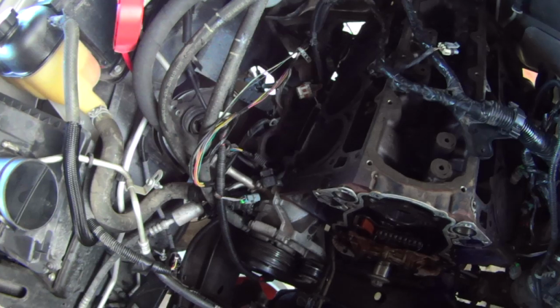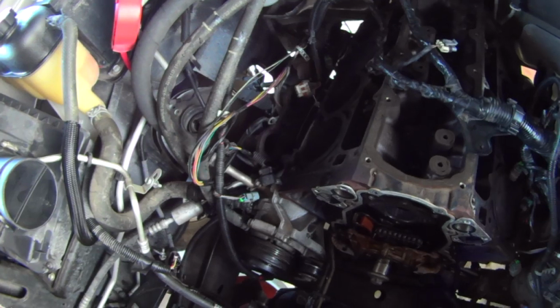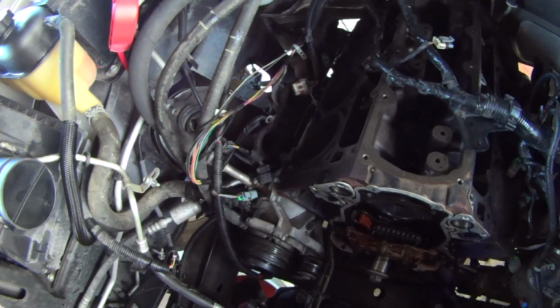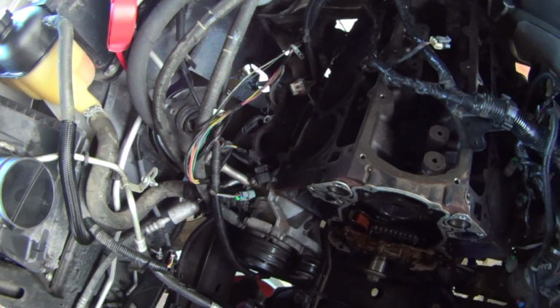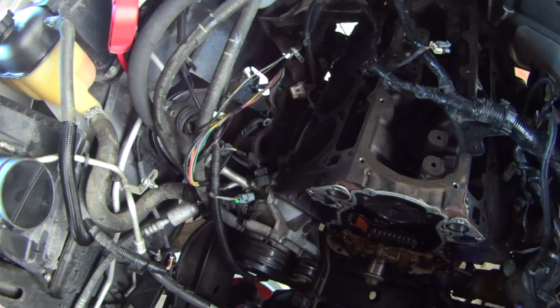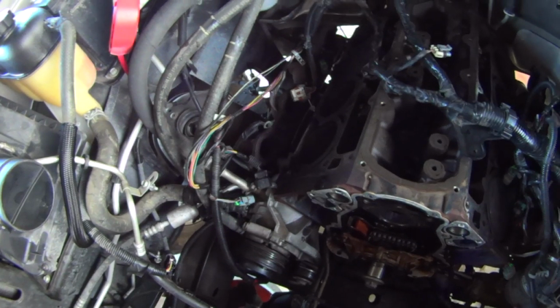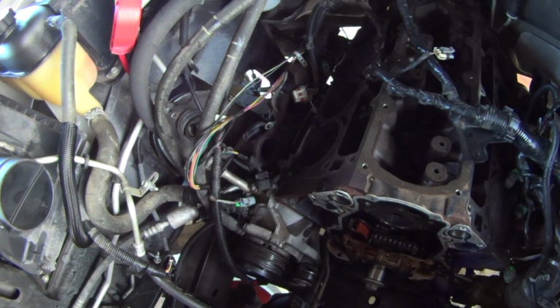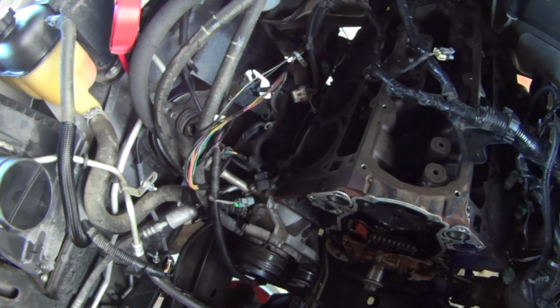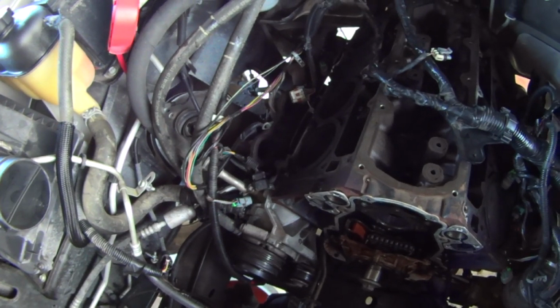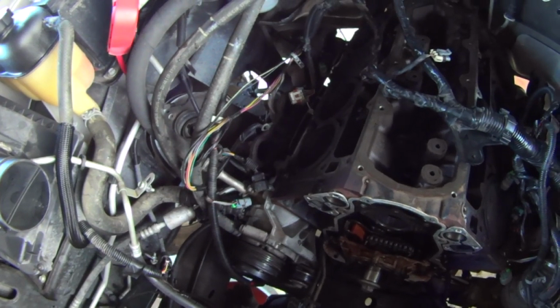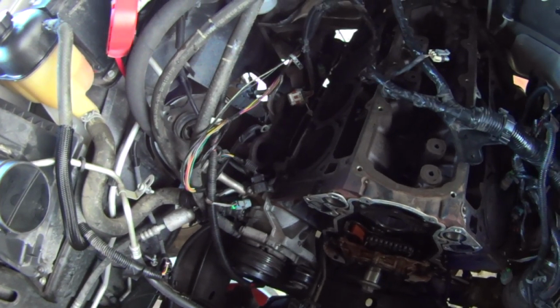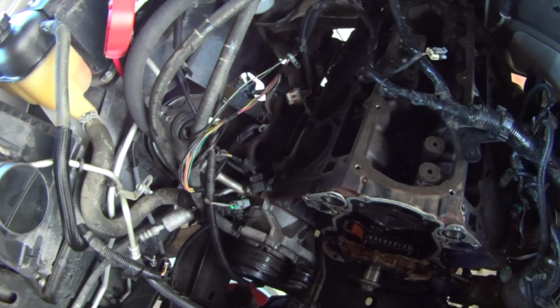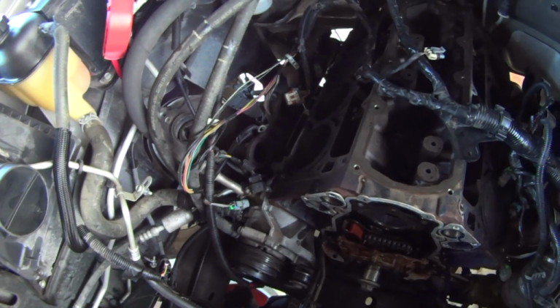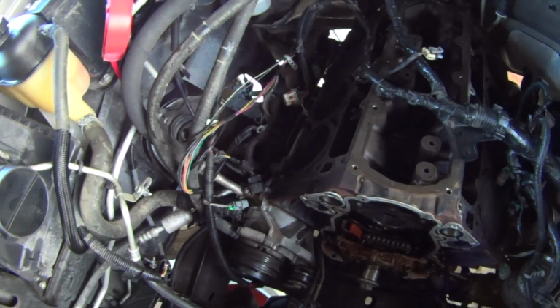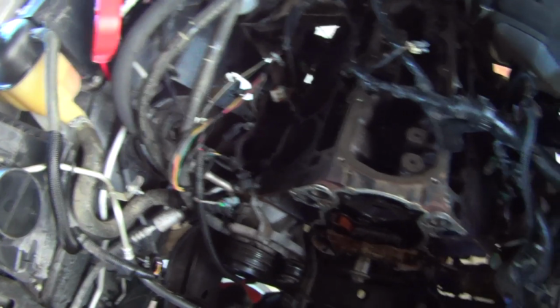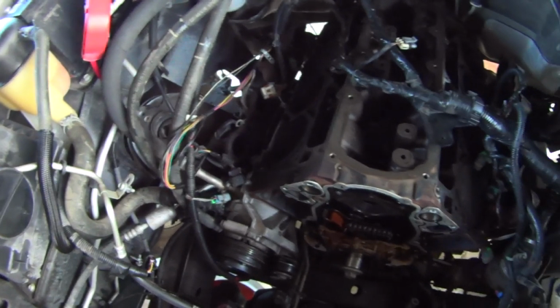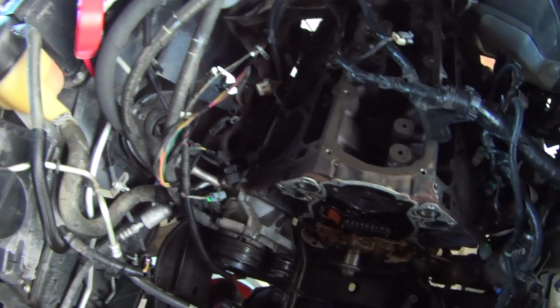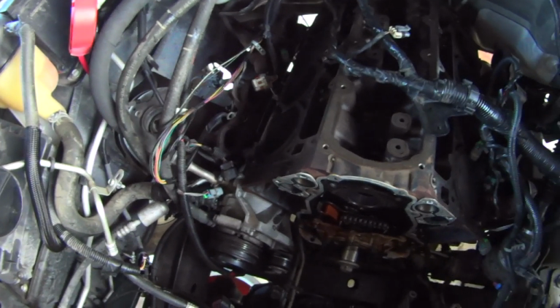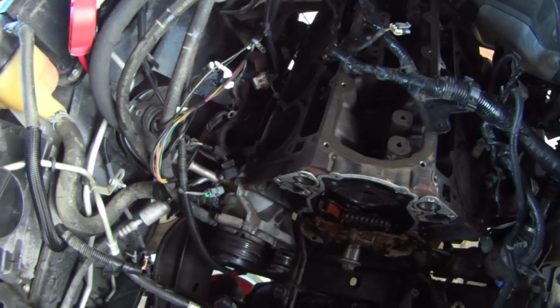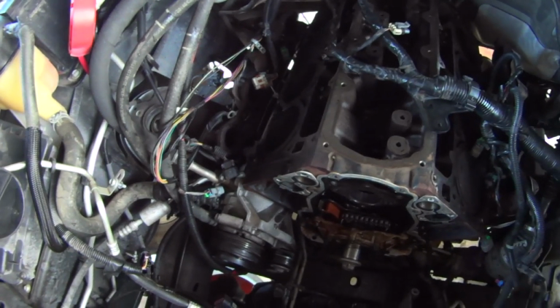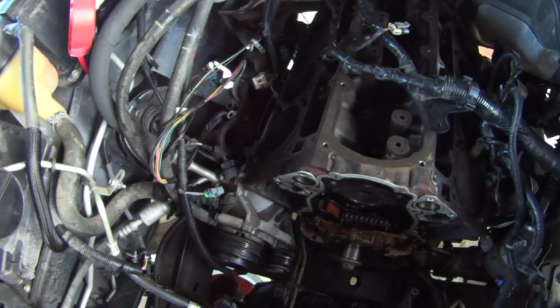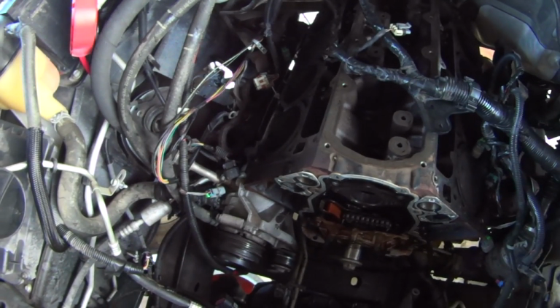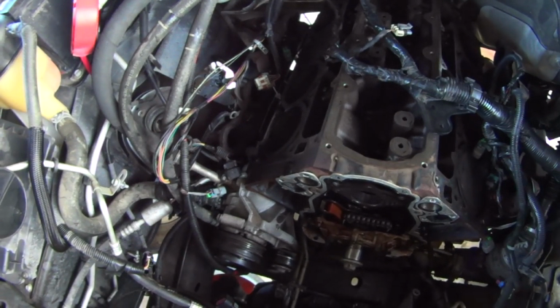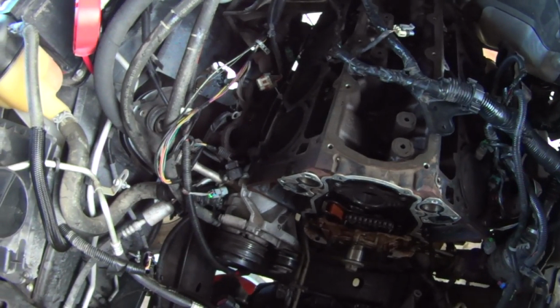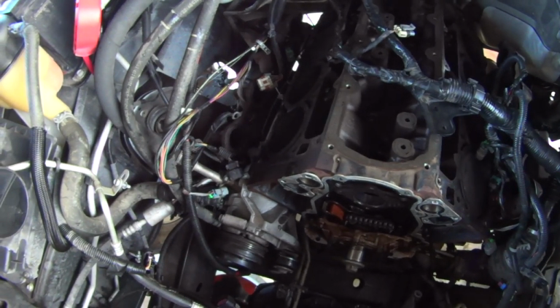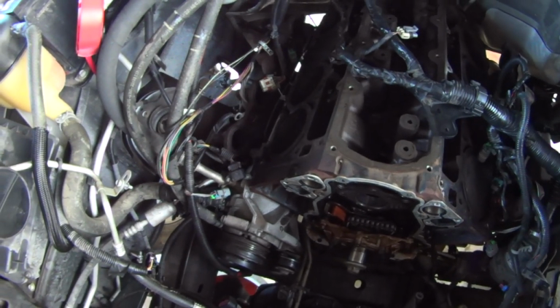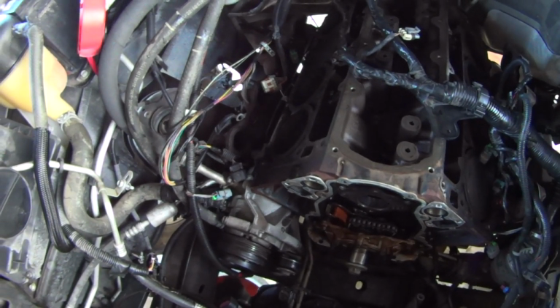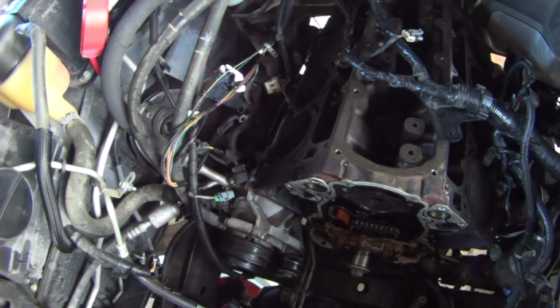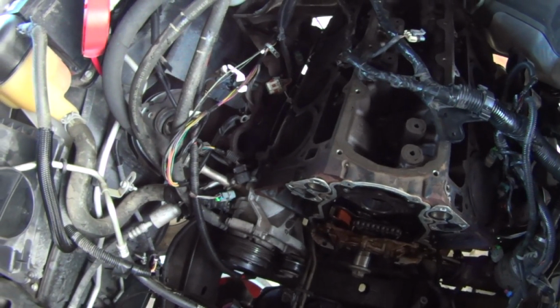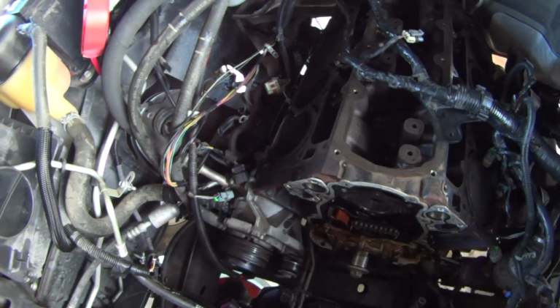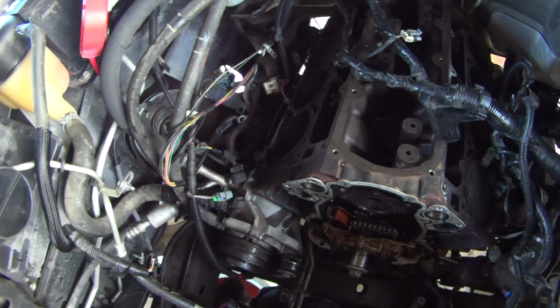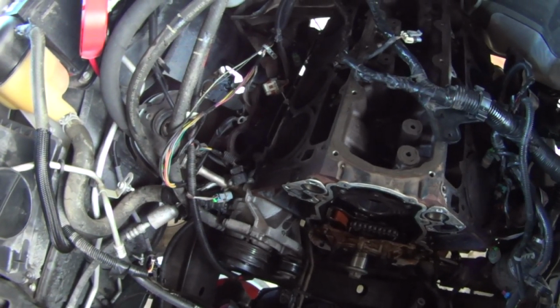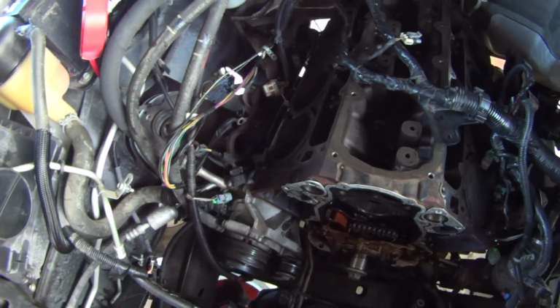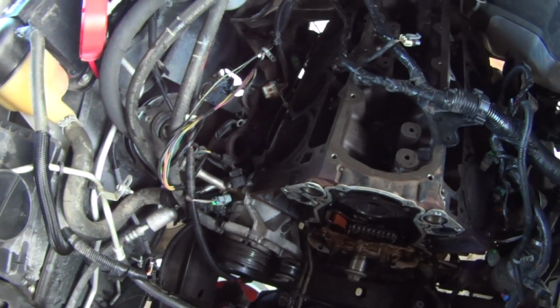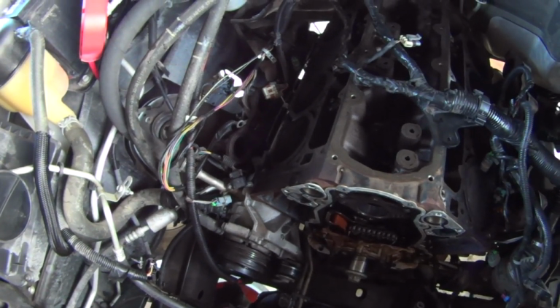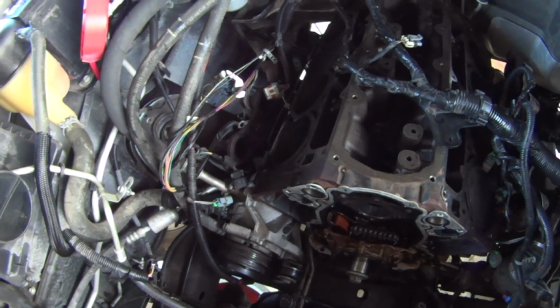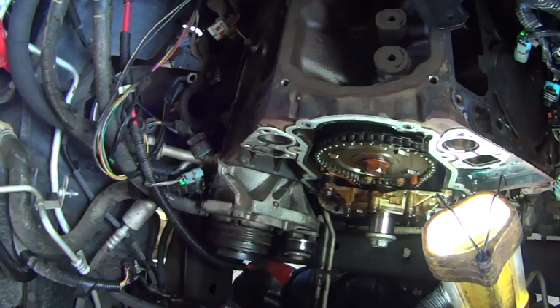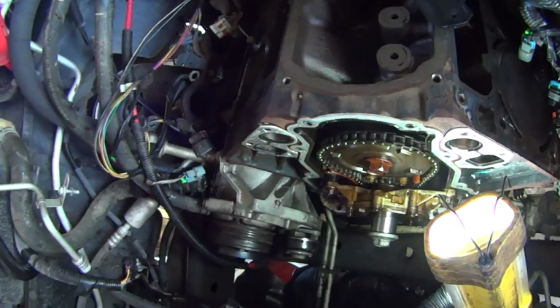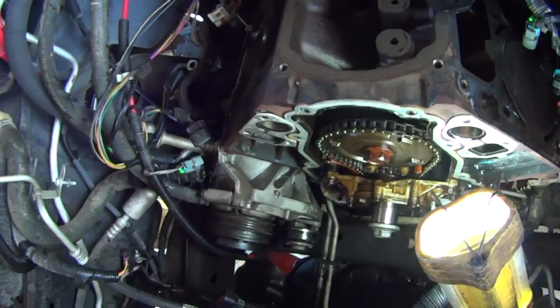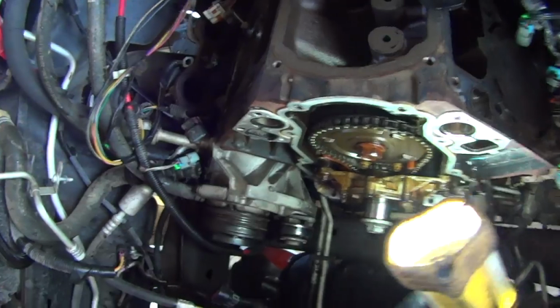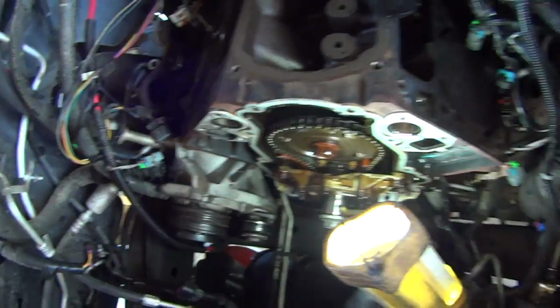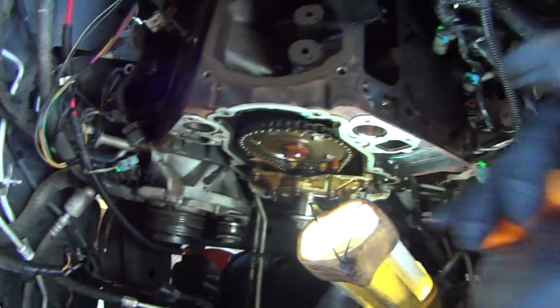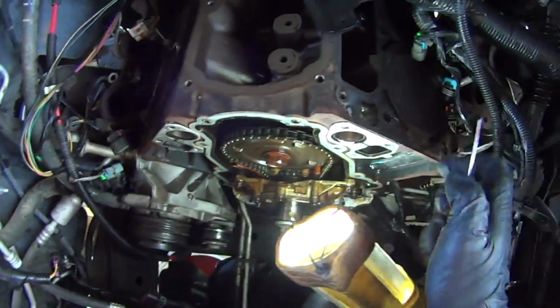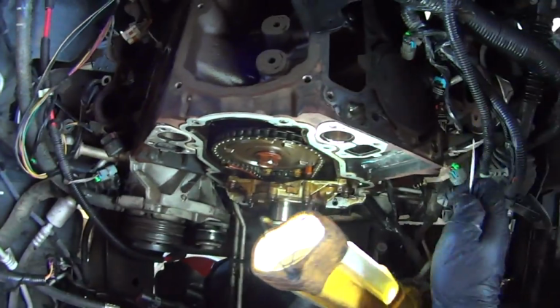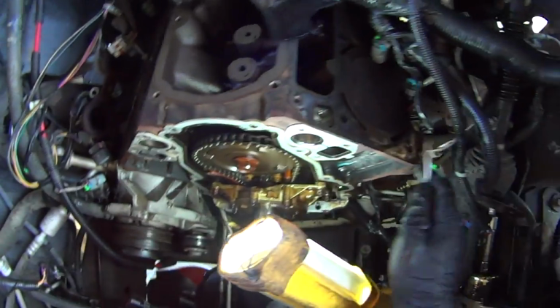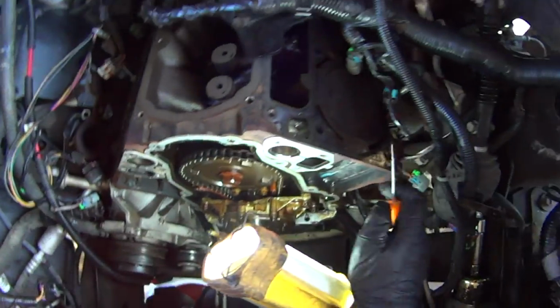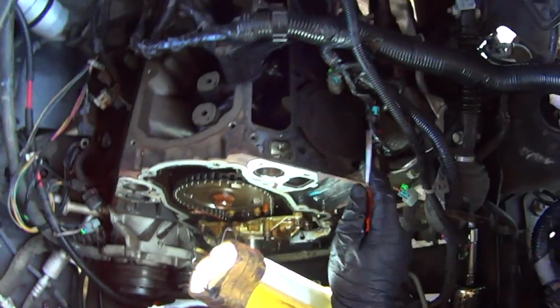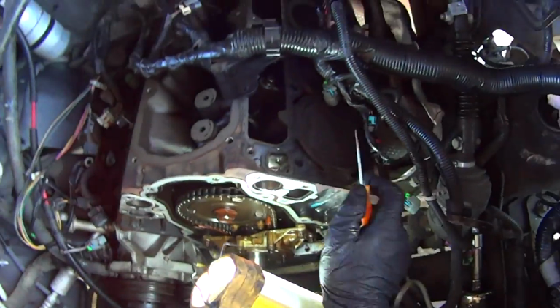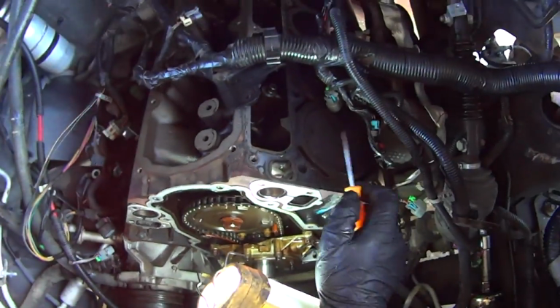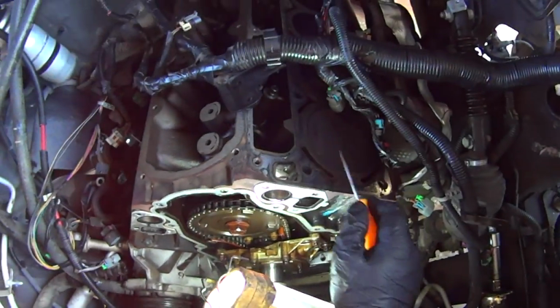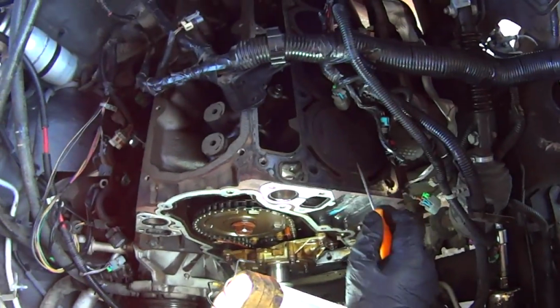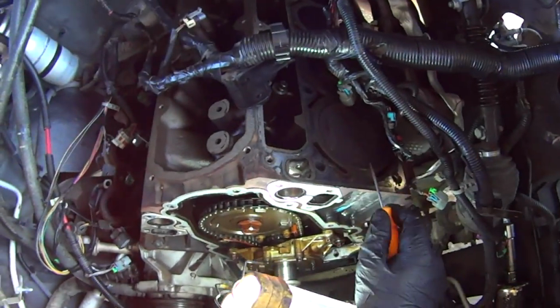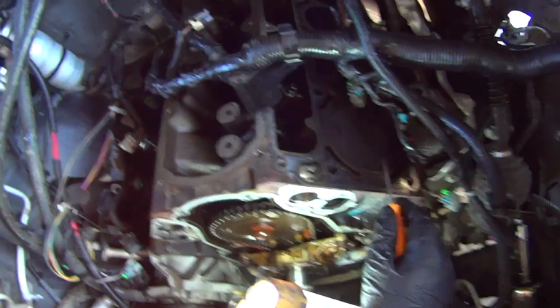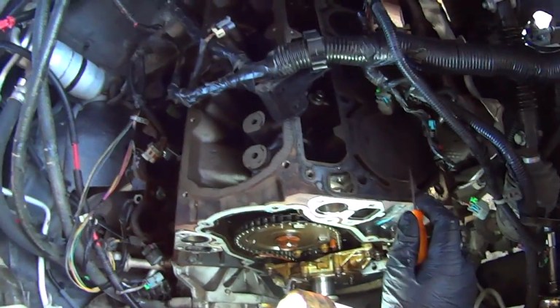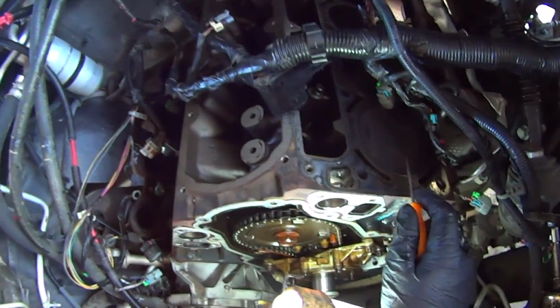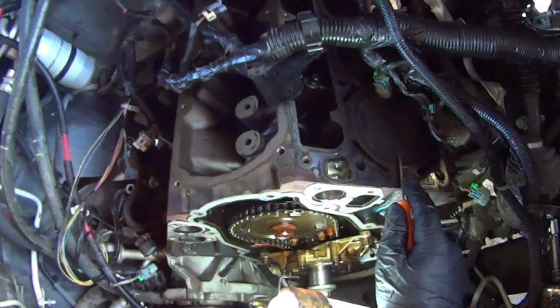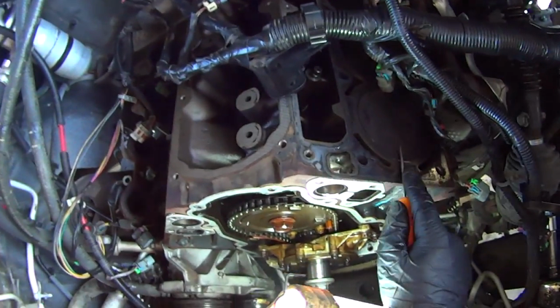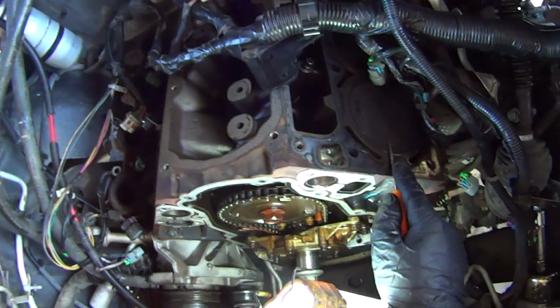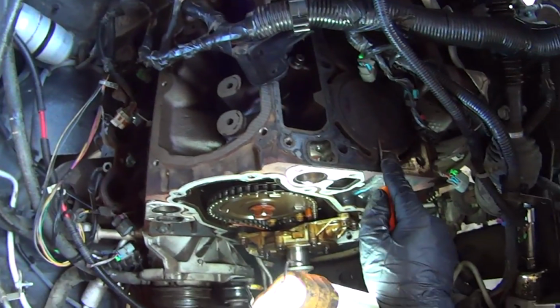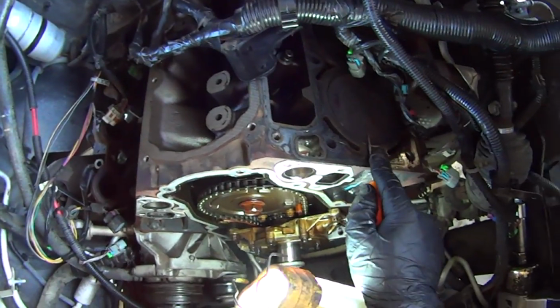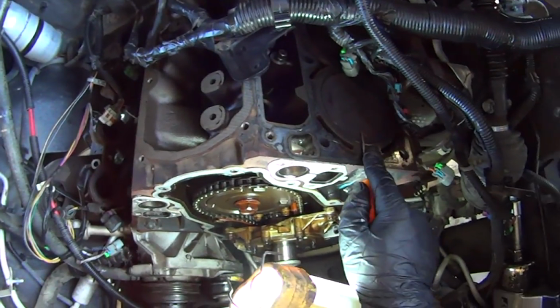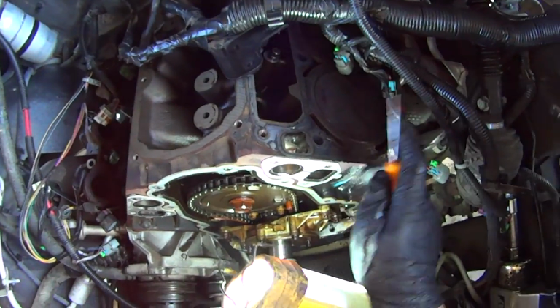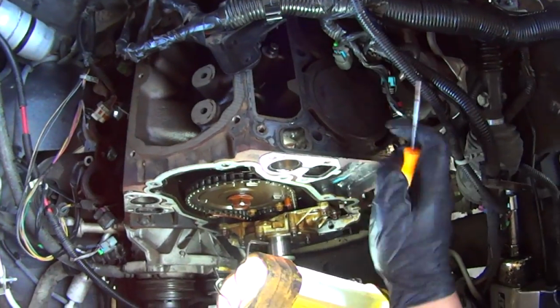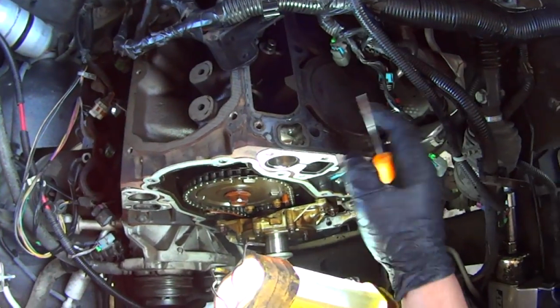Now take a pry tool and gently pry the timing cover away from the engine. If you look down here, there's a notch where a pry bar is supposed to go. Make sure all the lifters are removed before you attempt to remove the camshaft. Now rotate the engine until the number one cylinder is at top dead center.